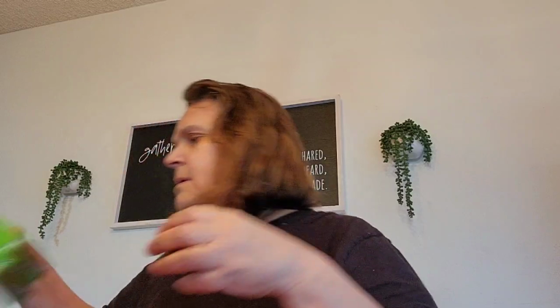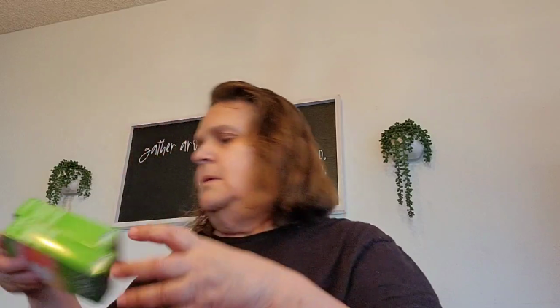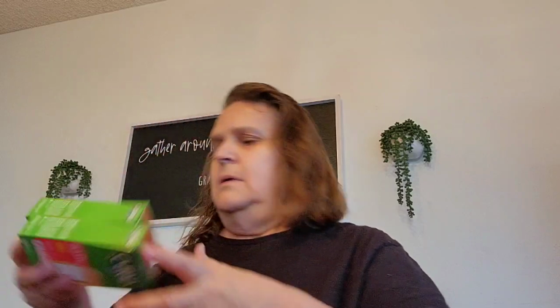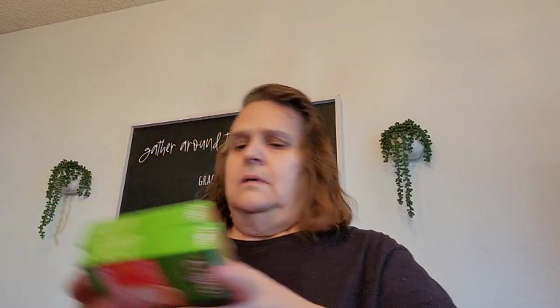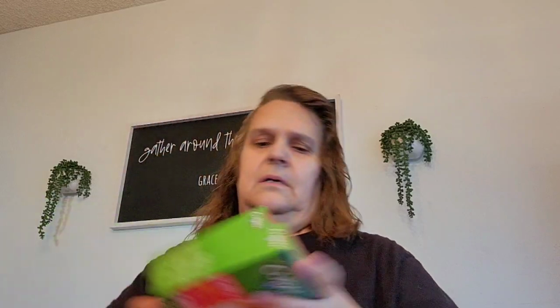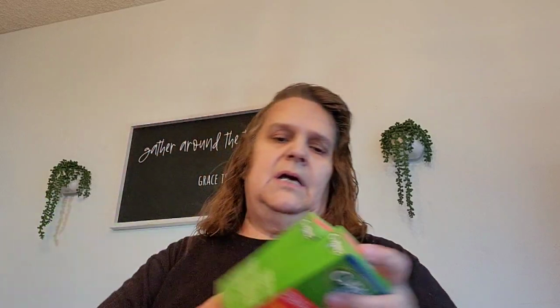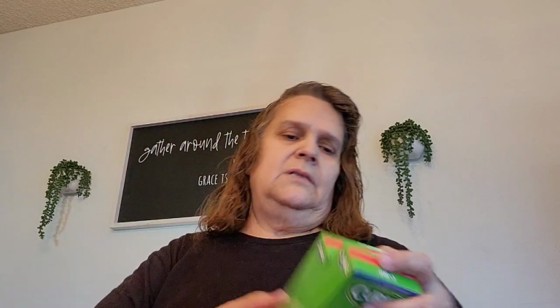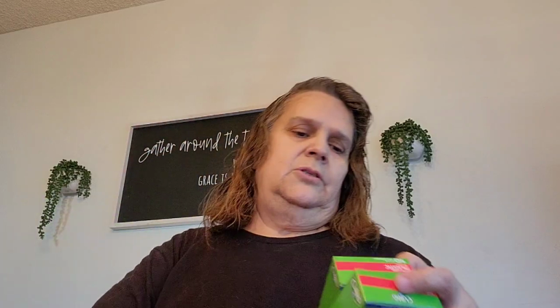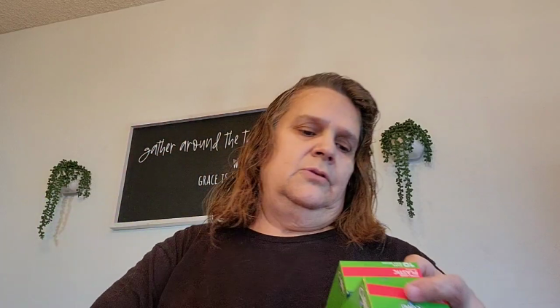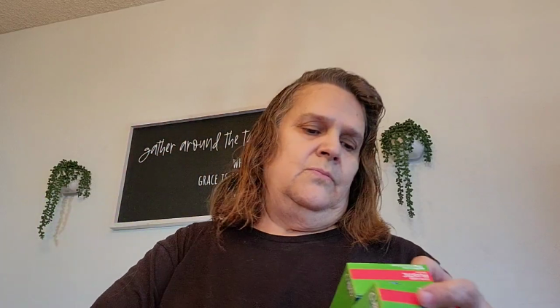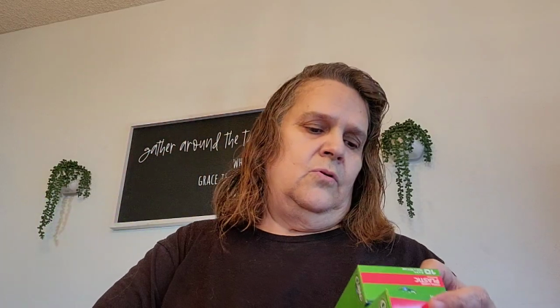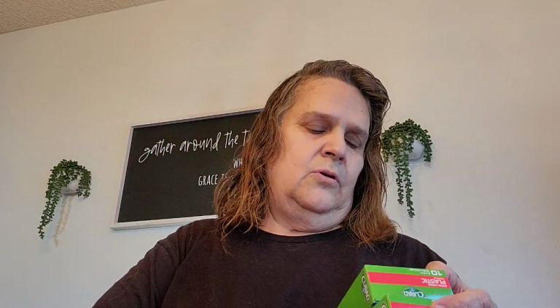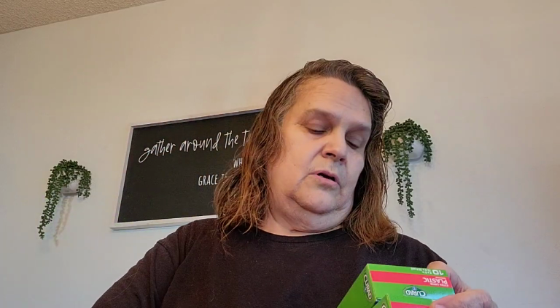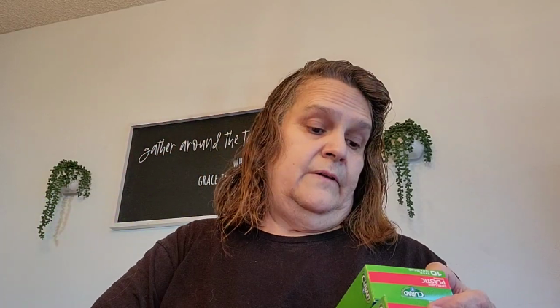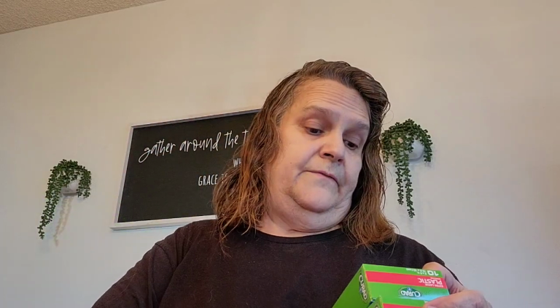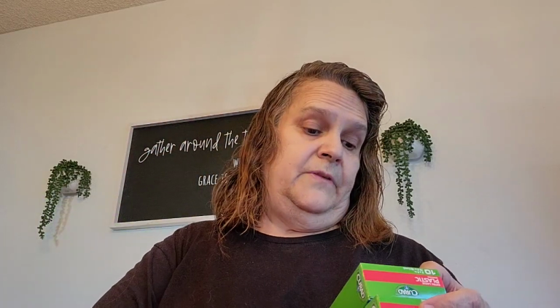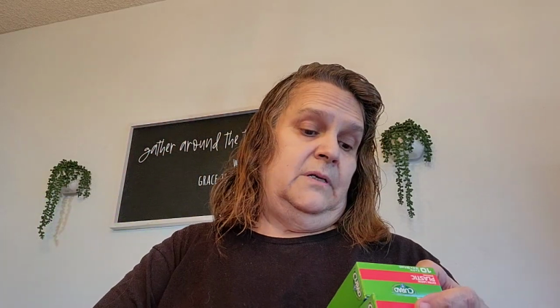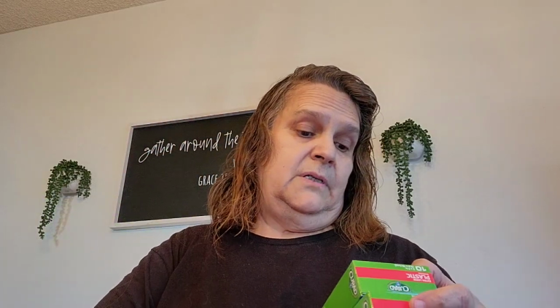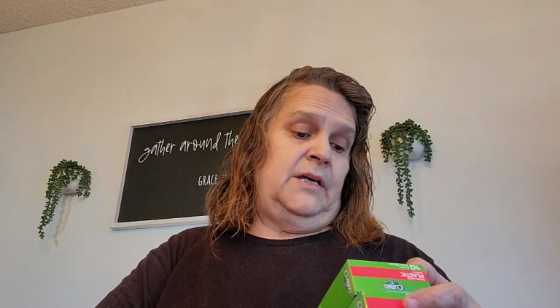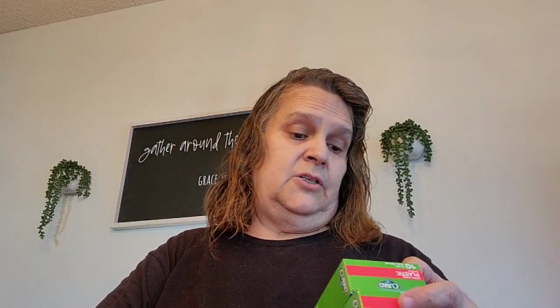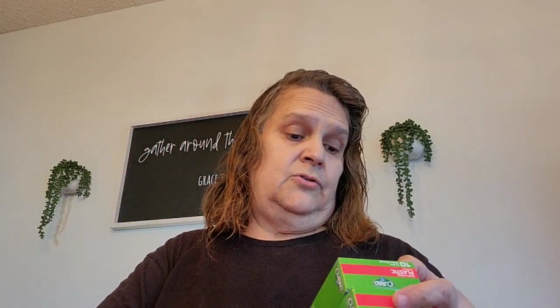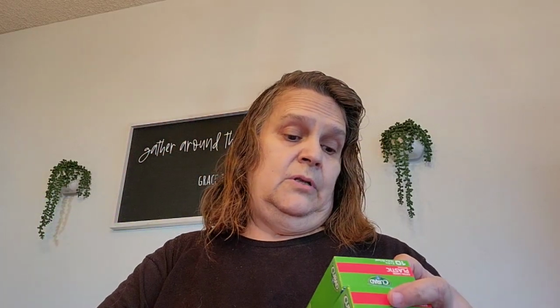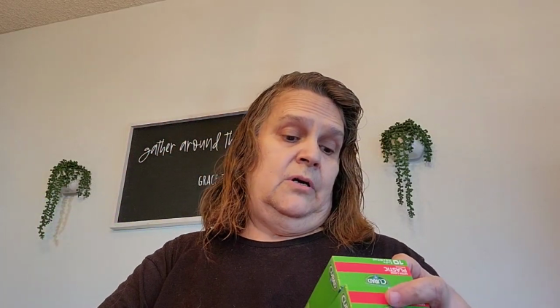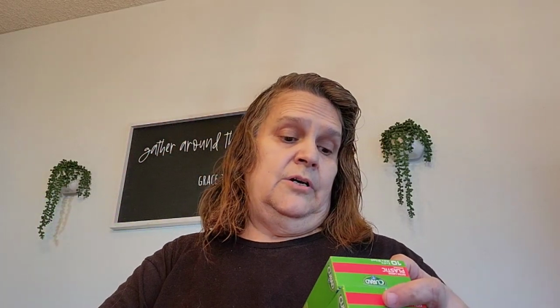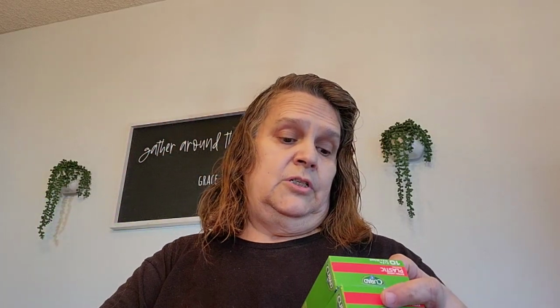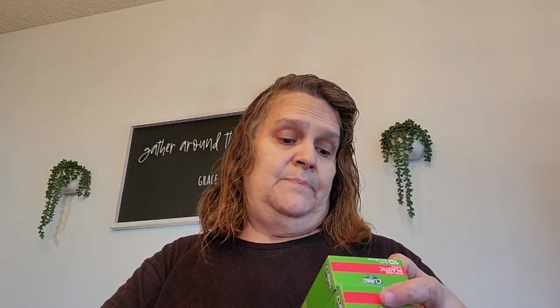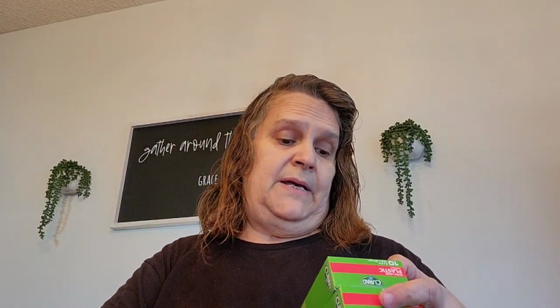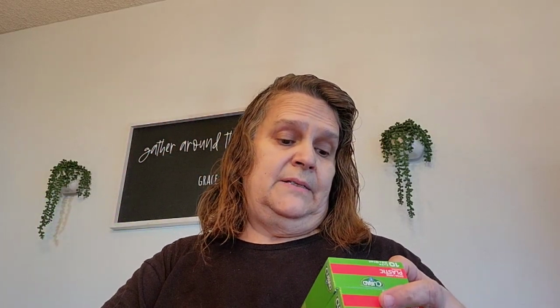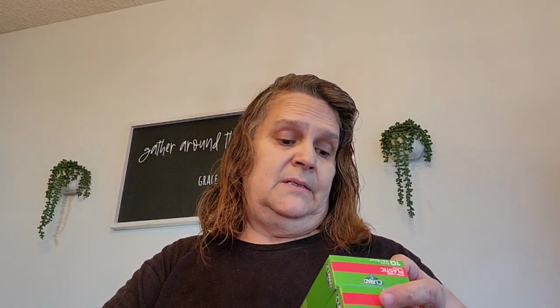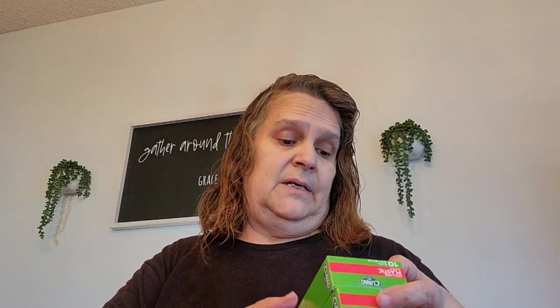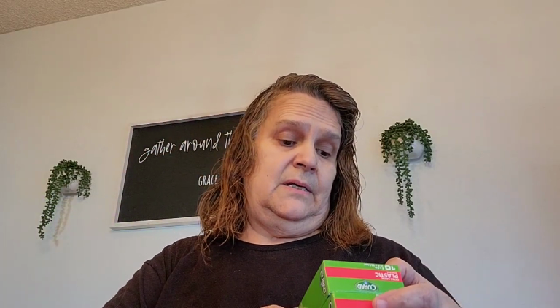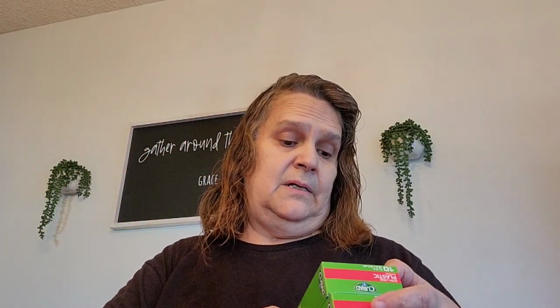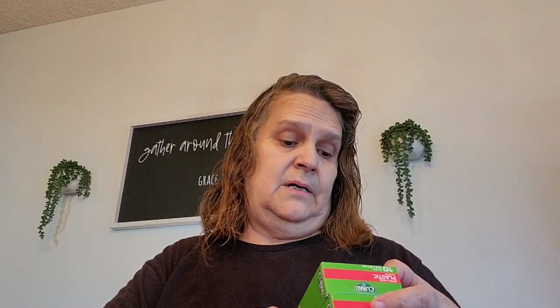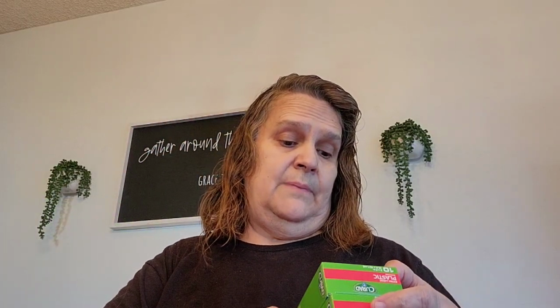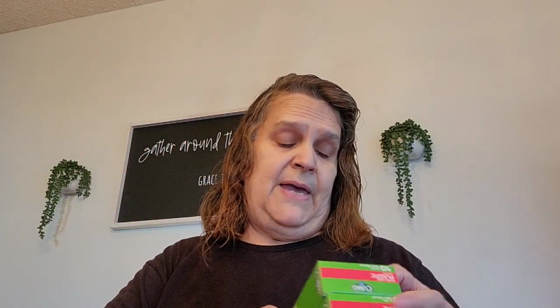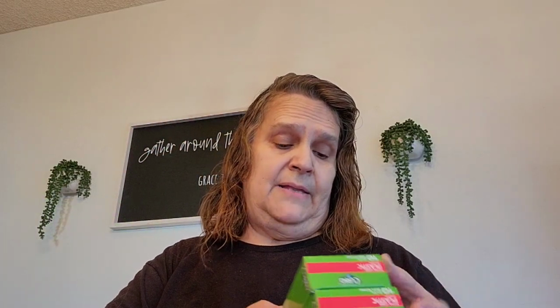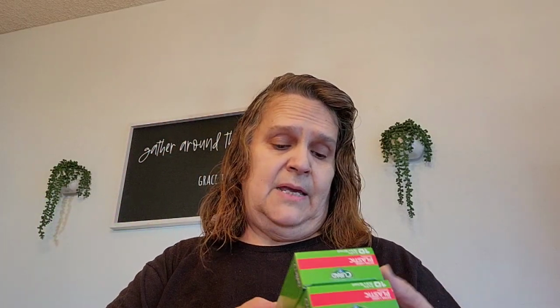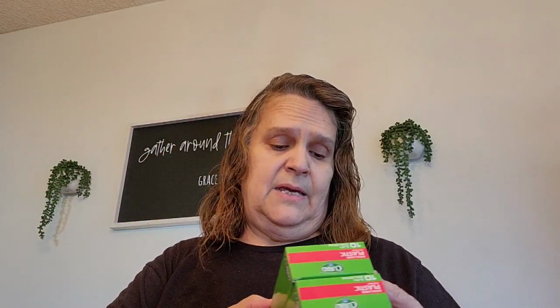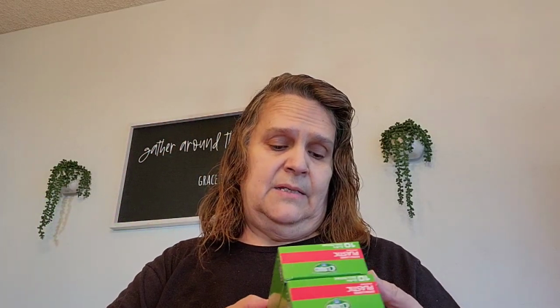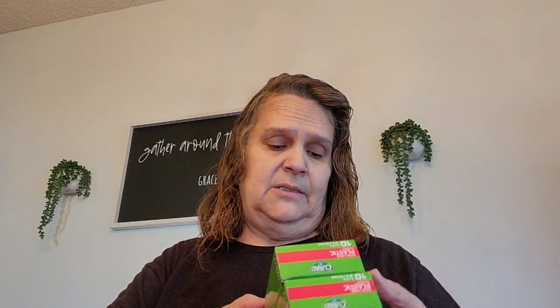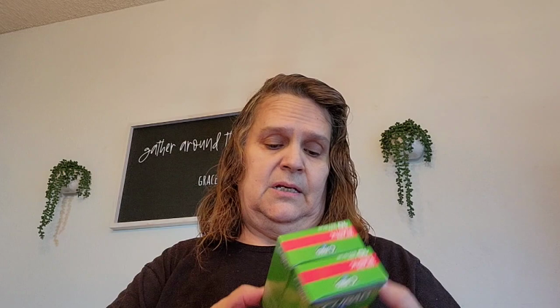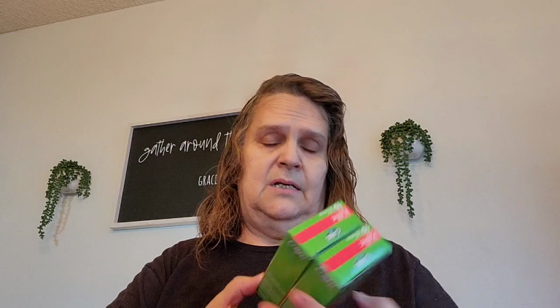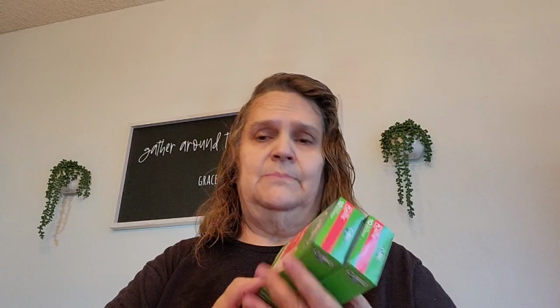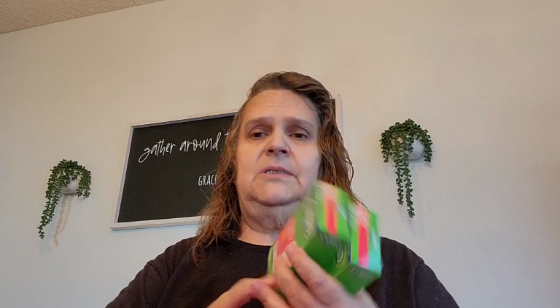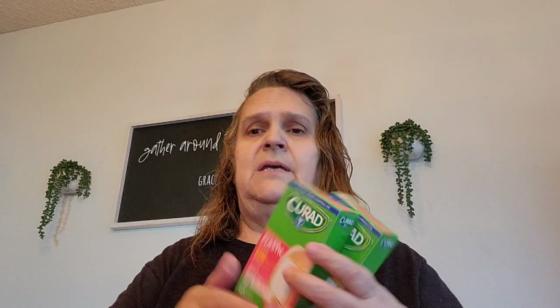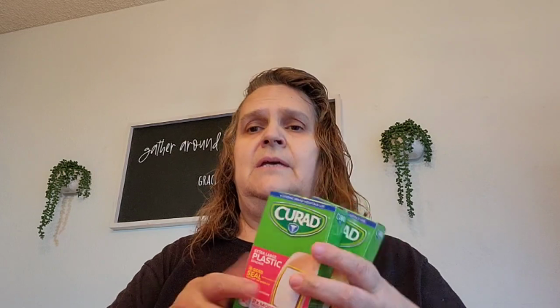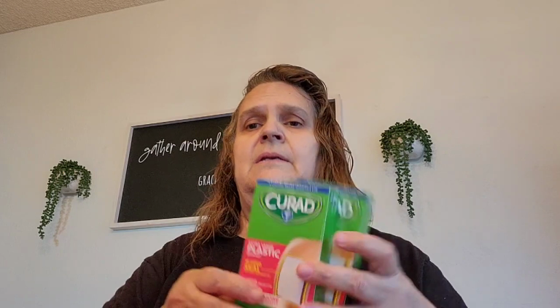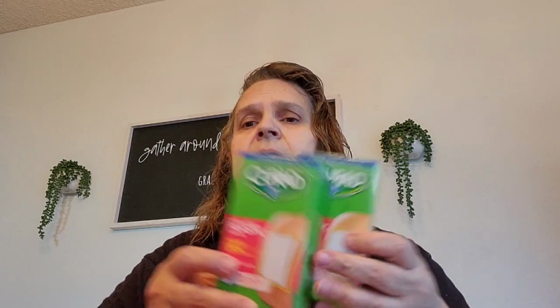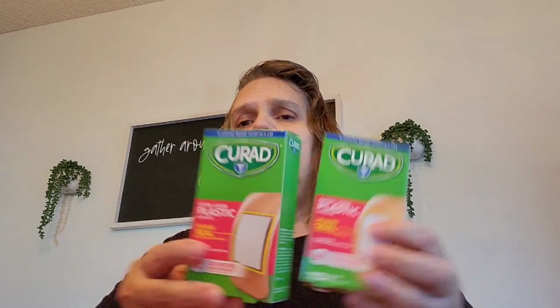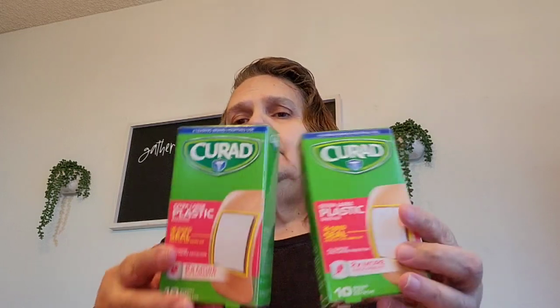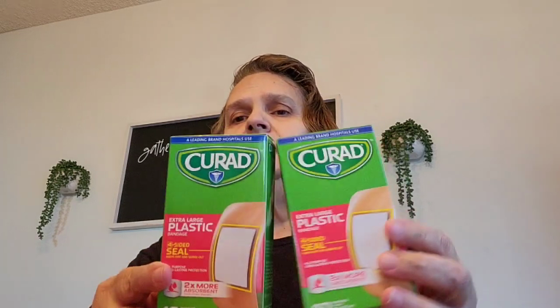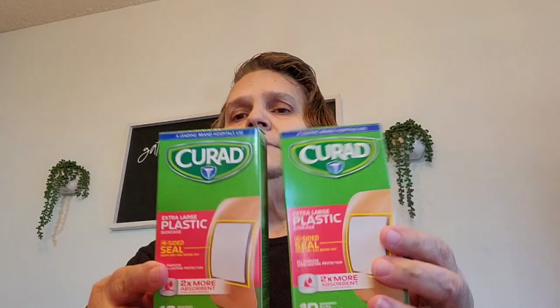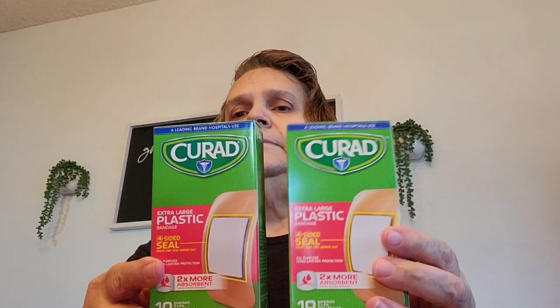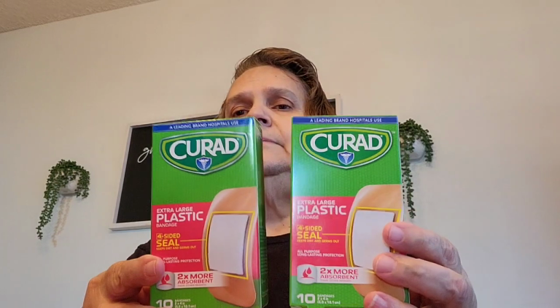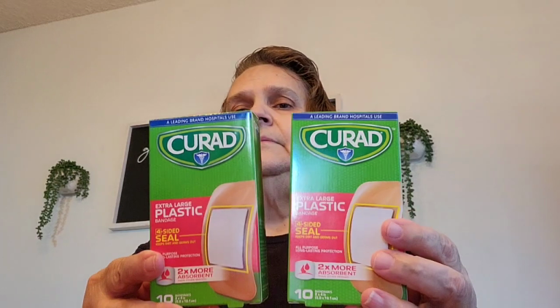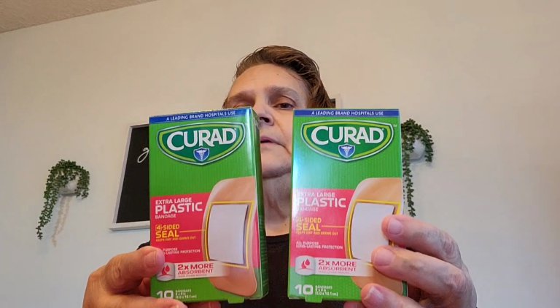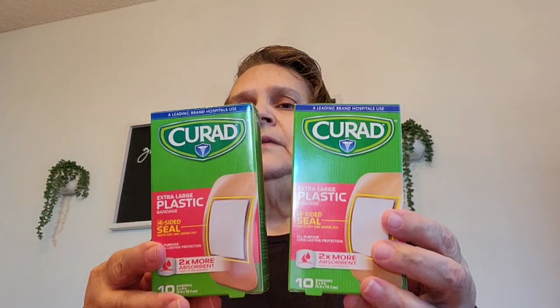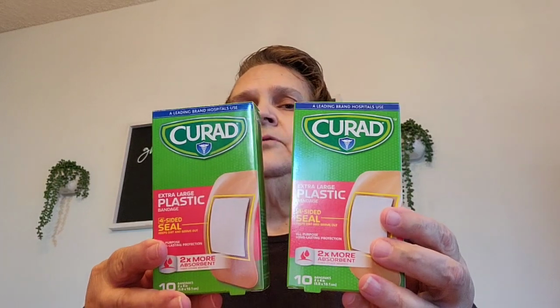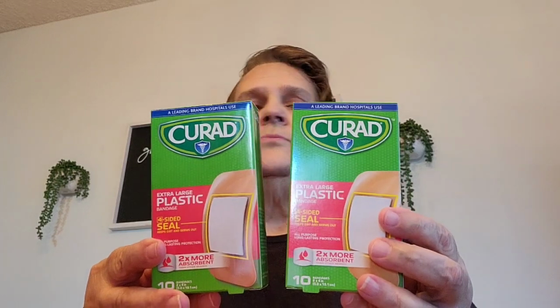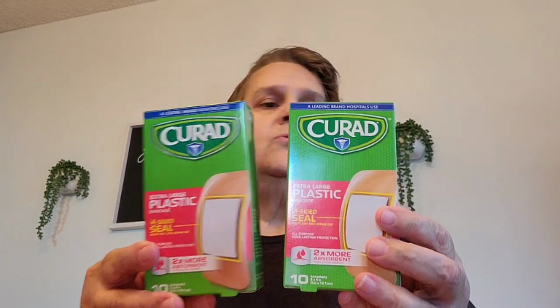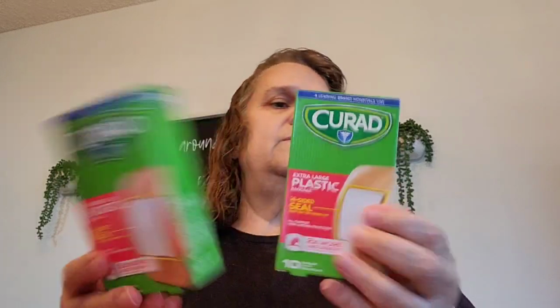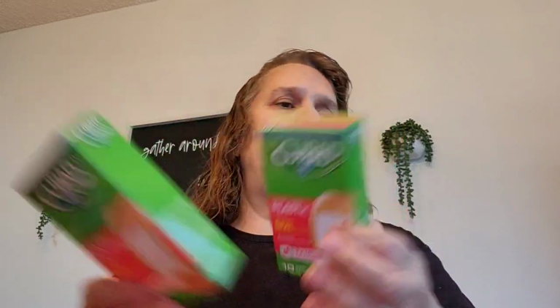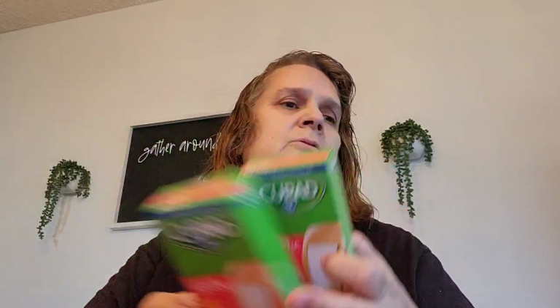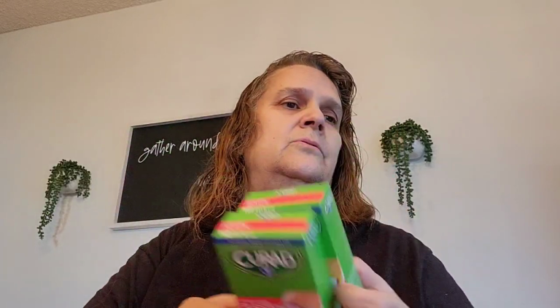I got two more of these extra-large plastic band-aids — it comes 10. Got two more of those.